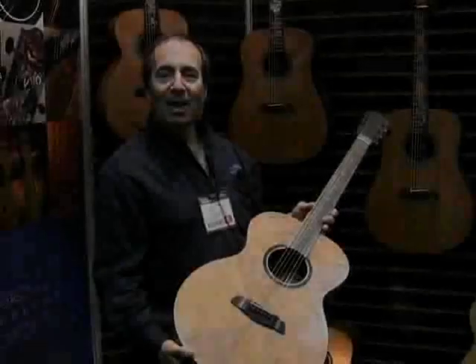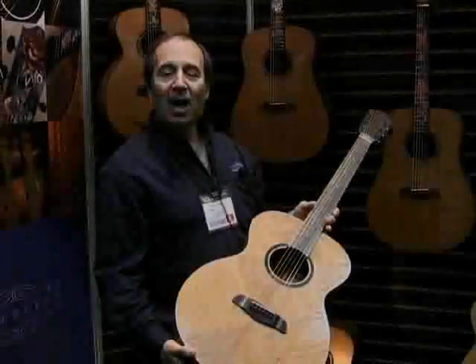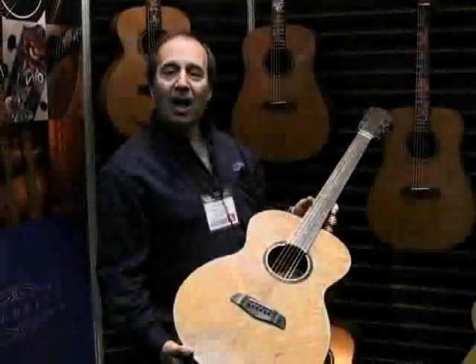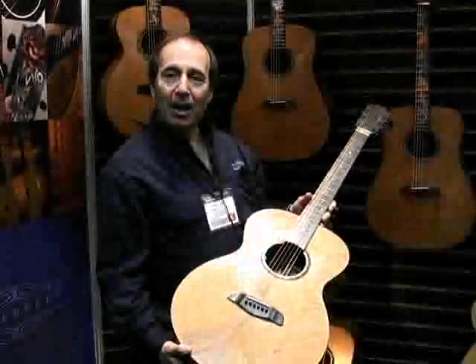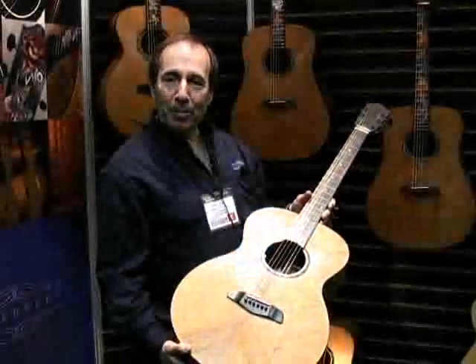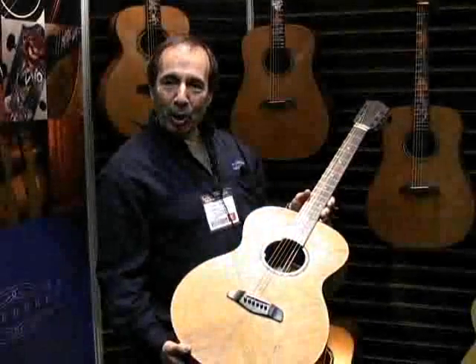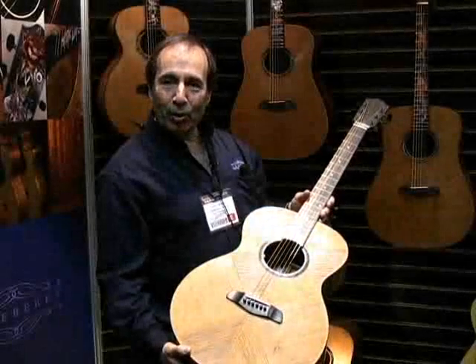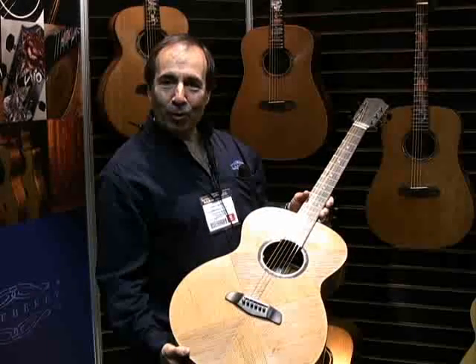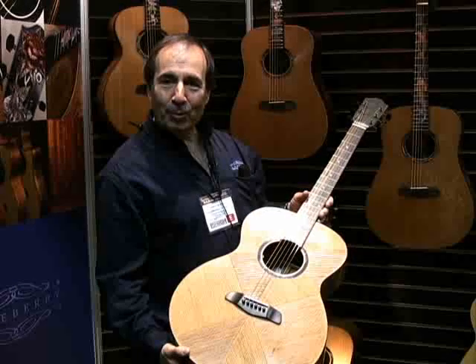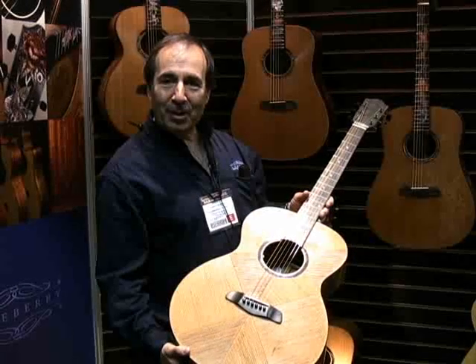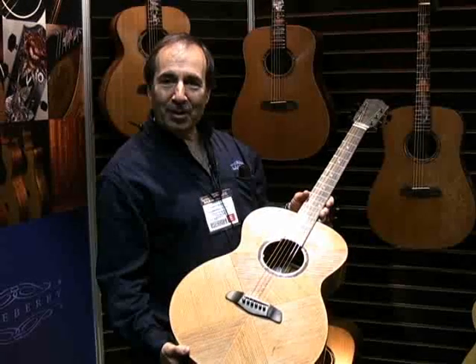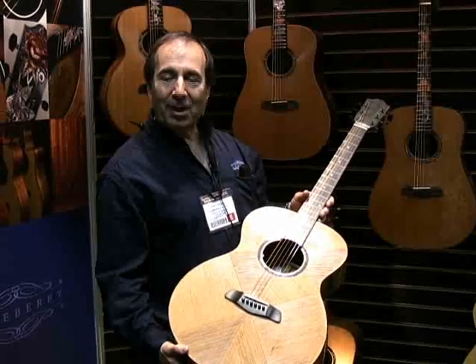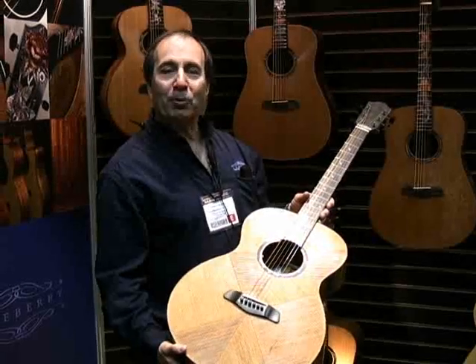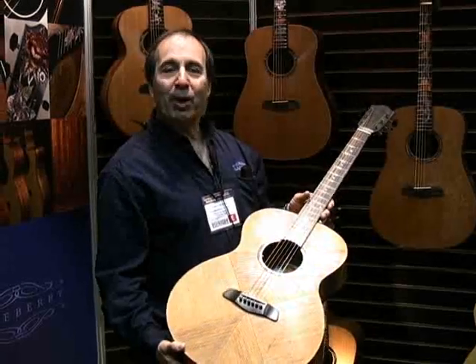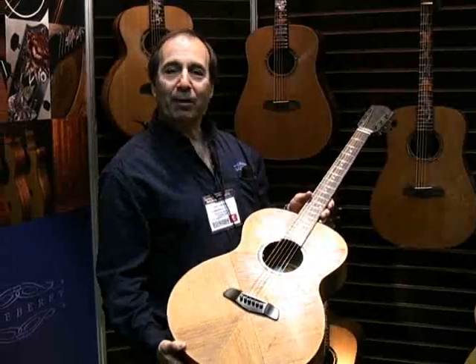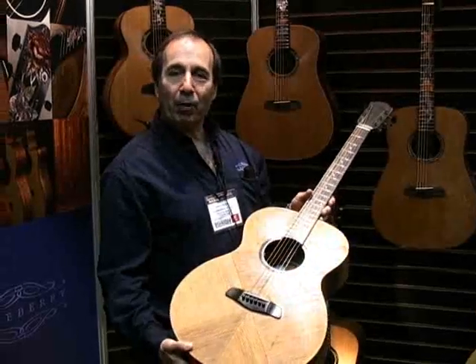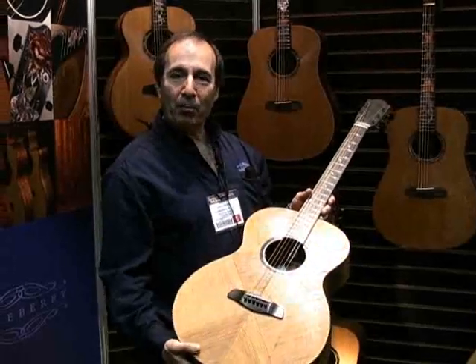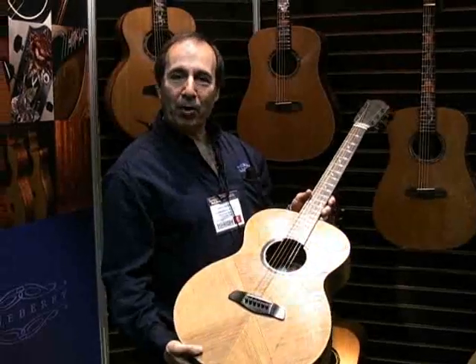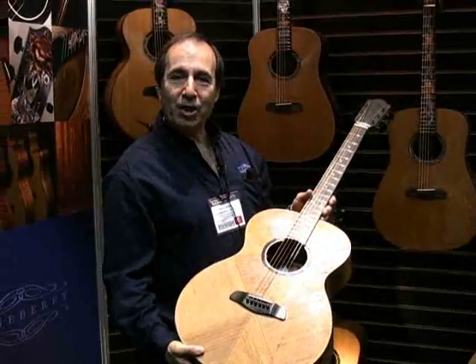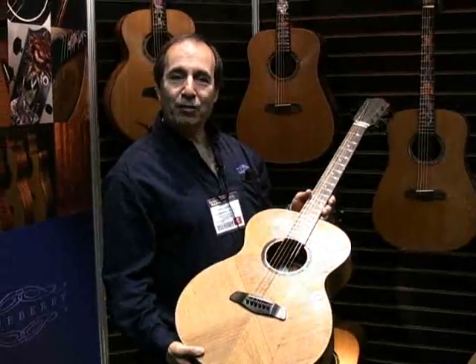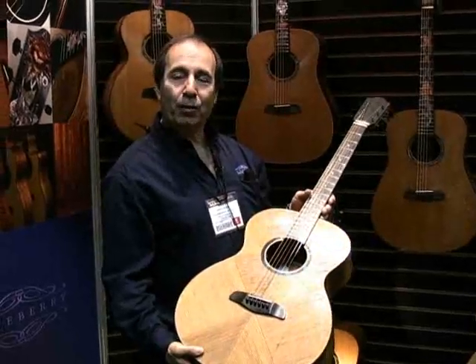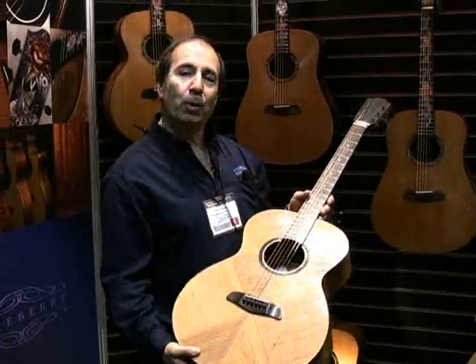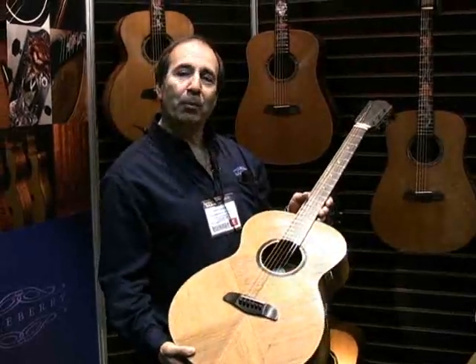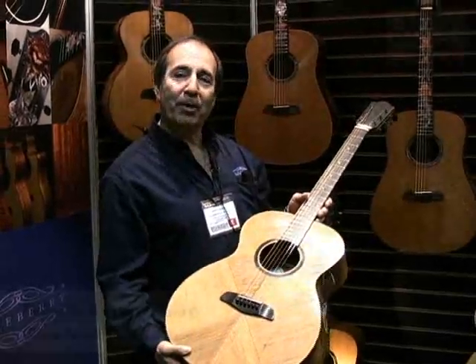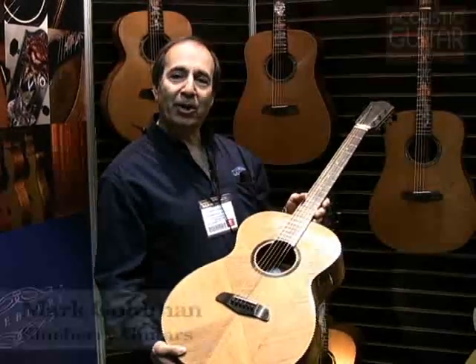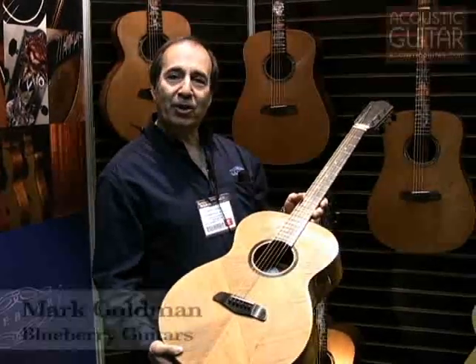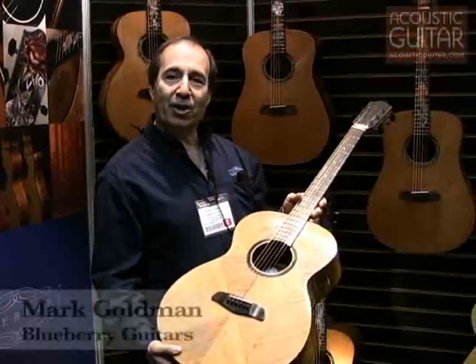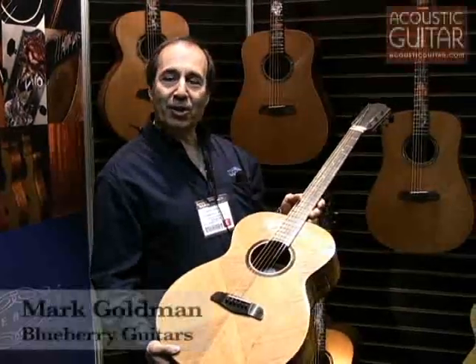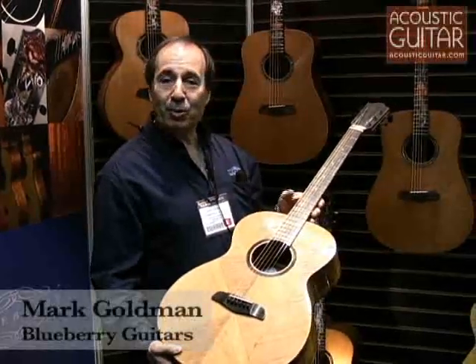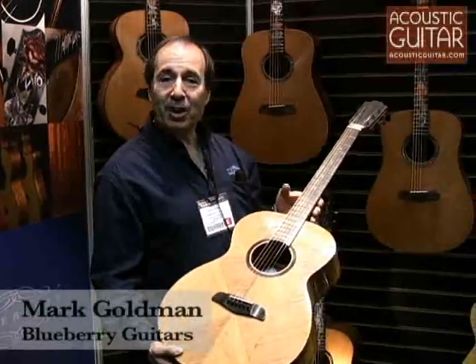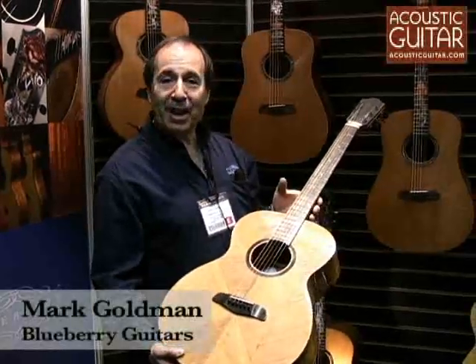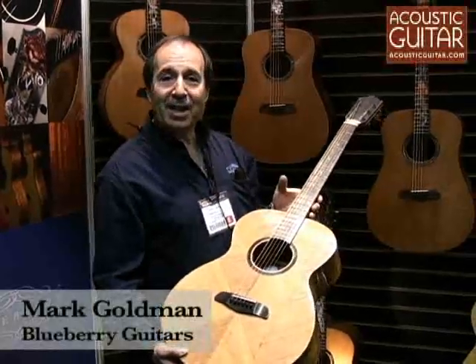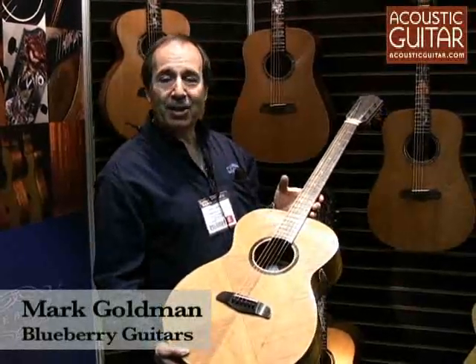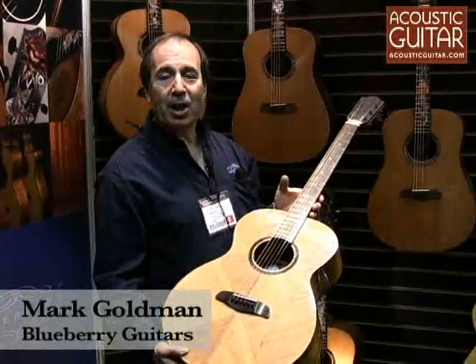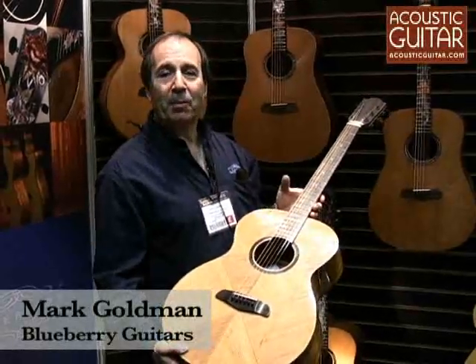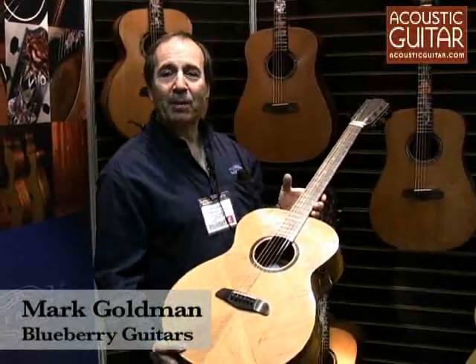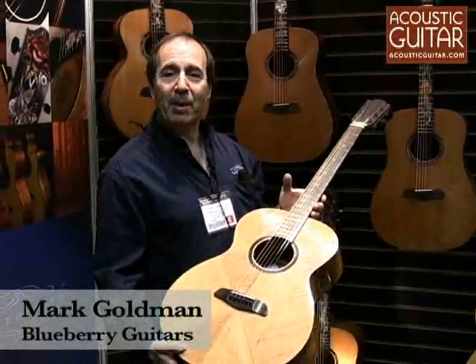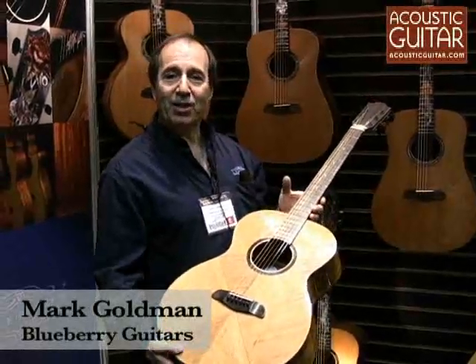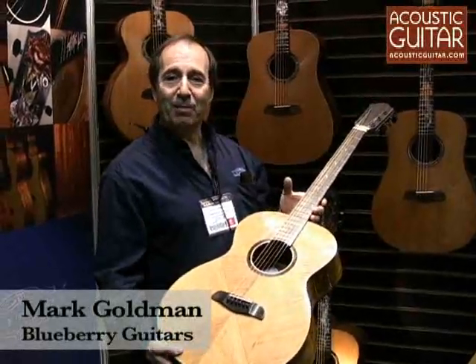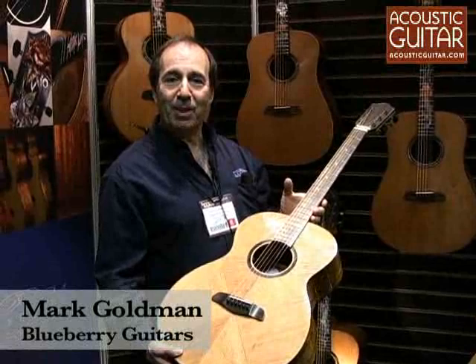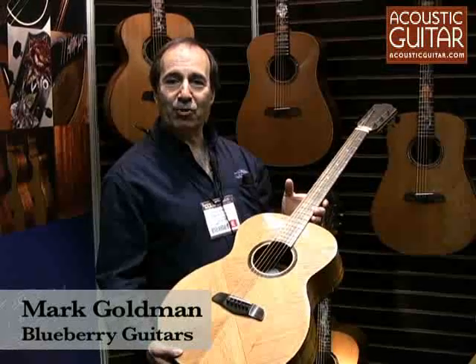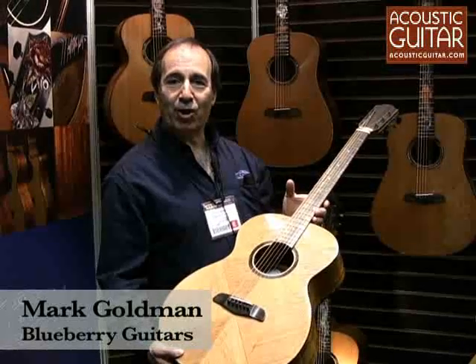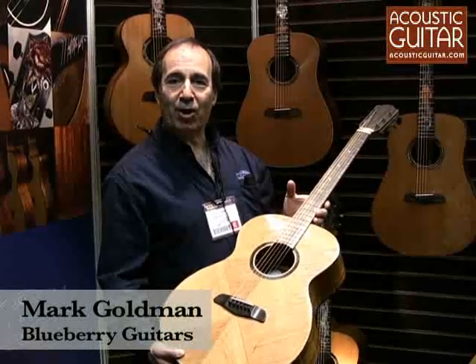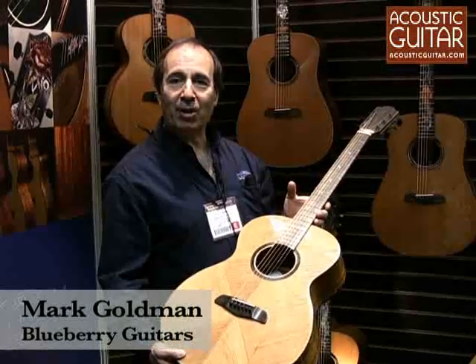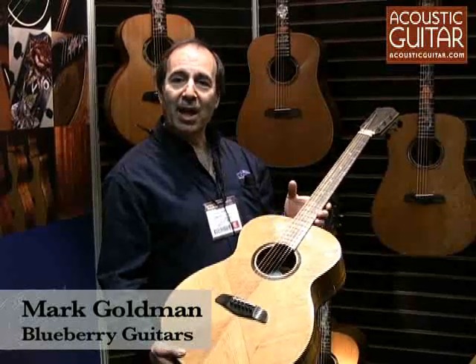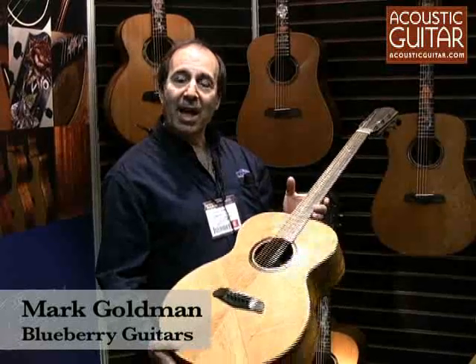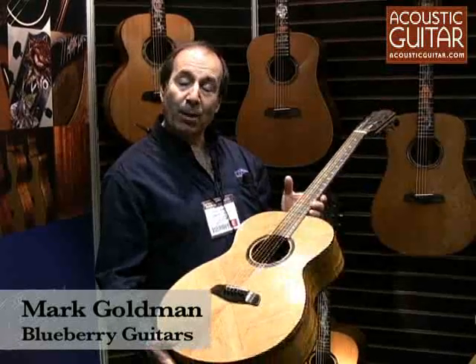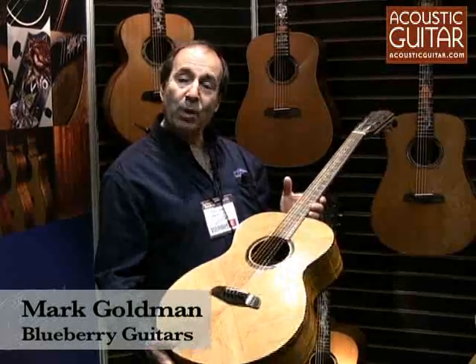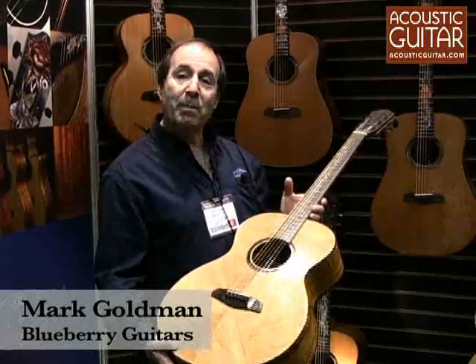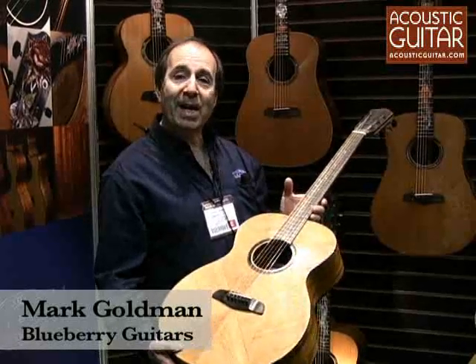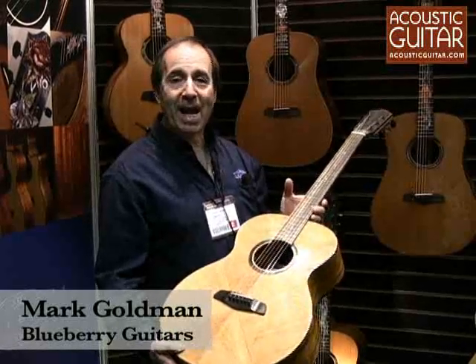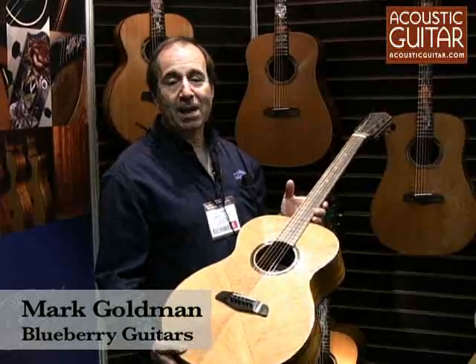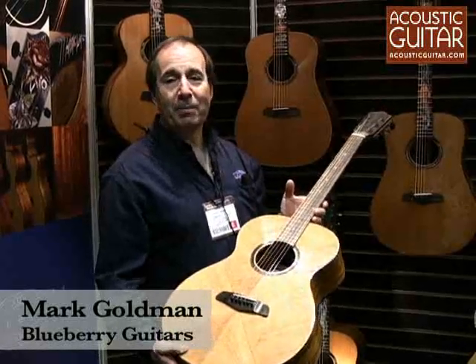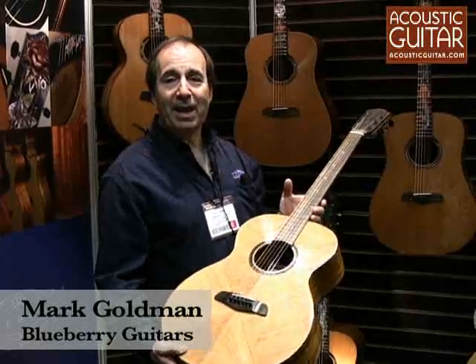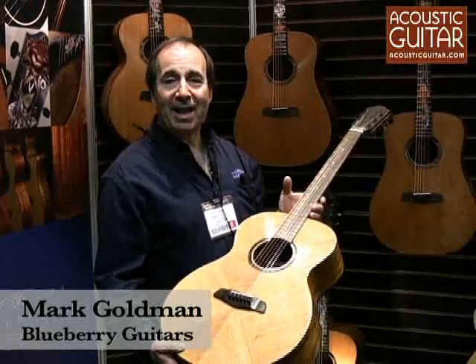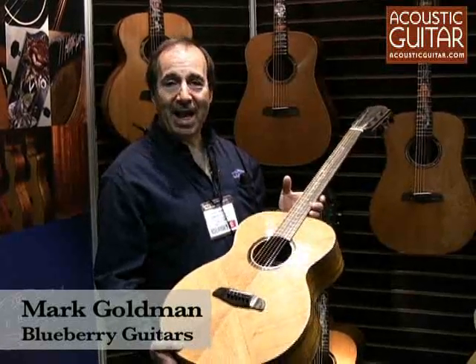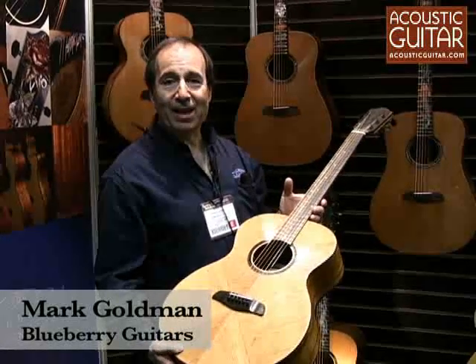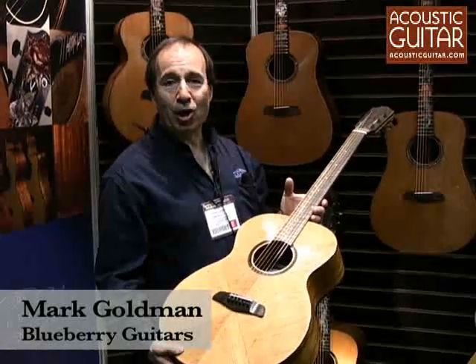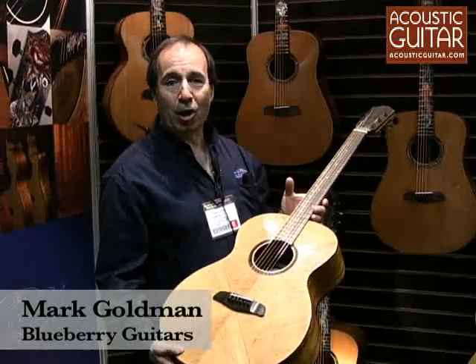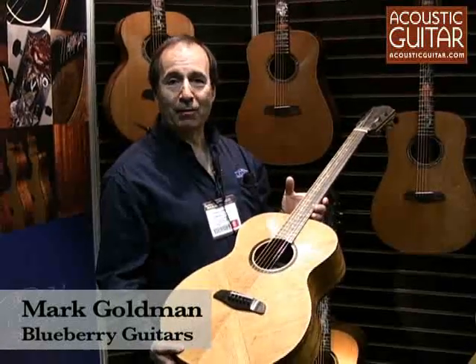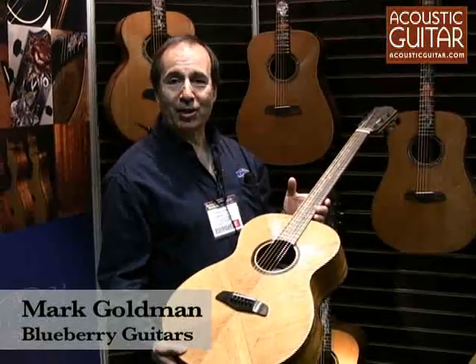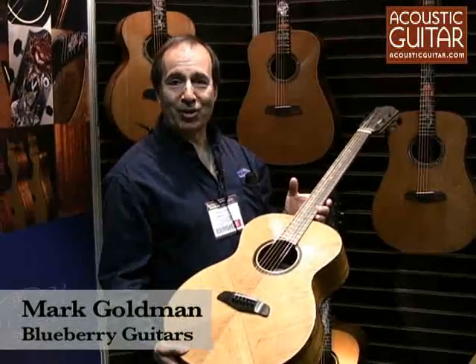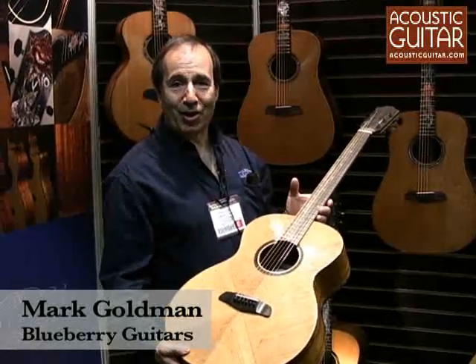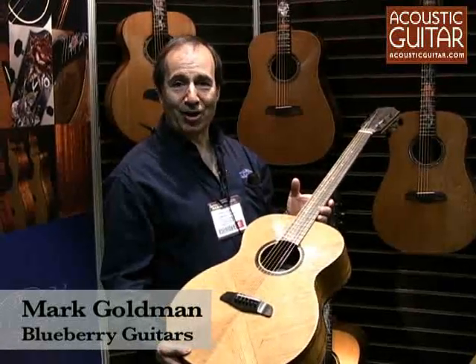Hi, I'm Mark Goldman. I'm Director of Operations for Blueberry Guitars. We're a Canadian company based in Montreal and we make handmade, hand-carved guitars.